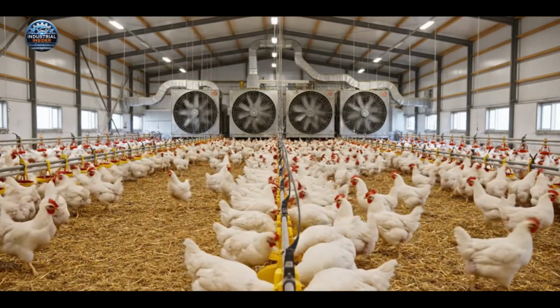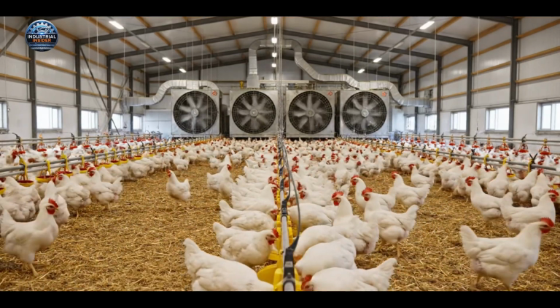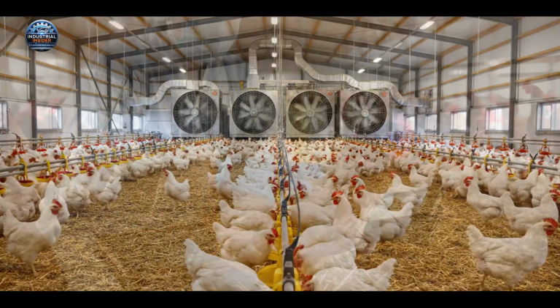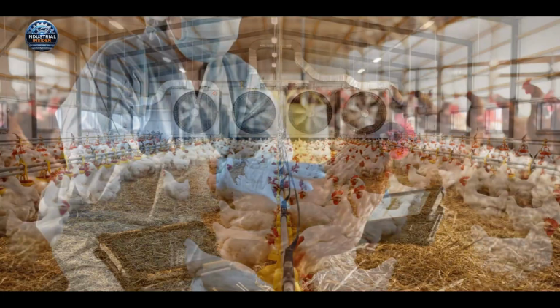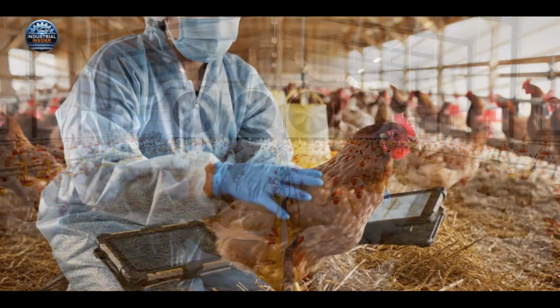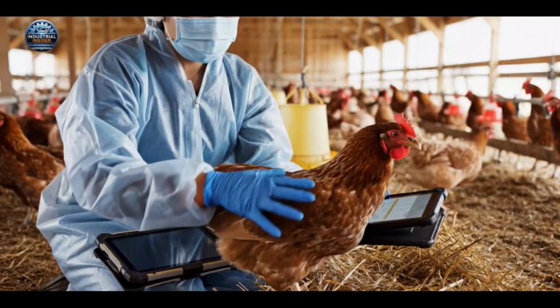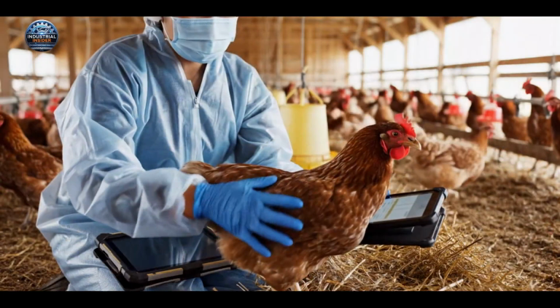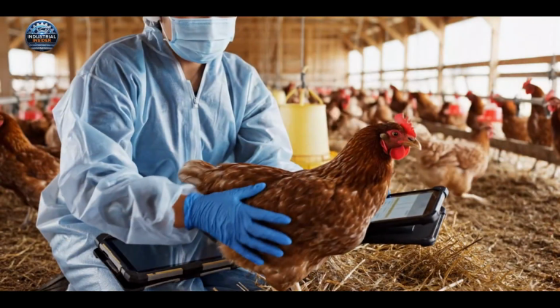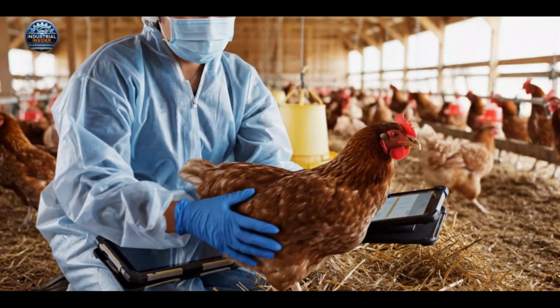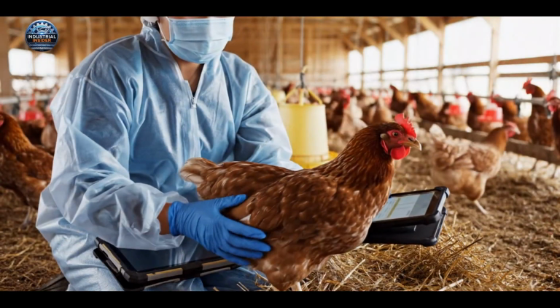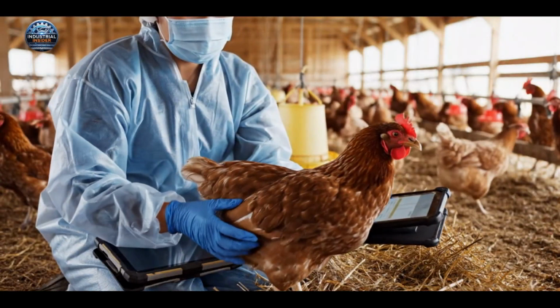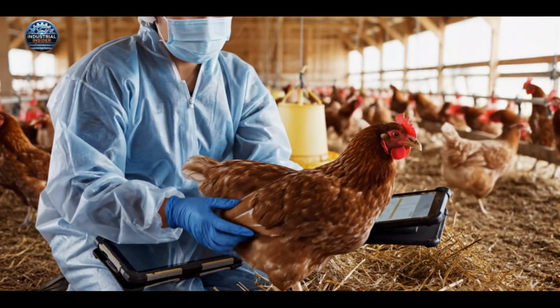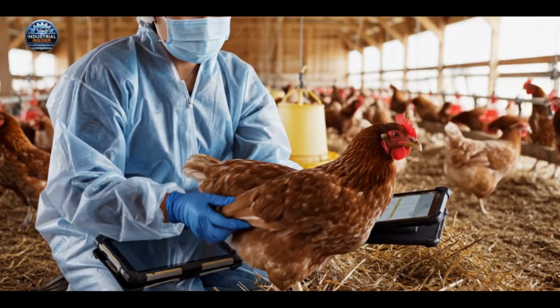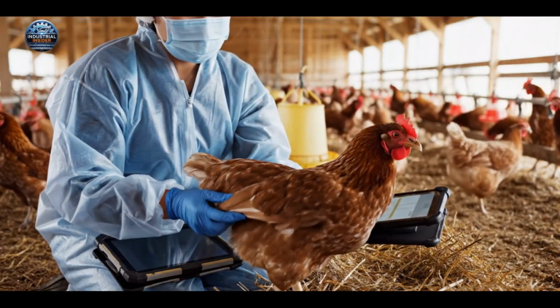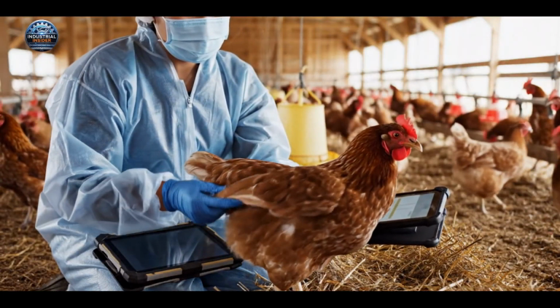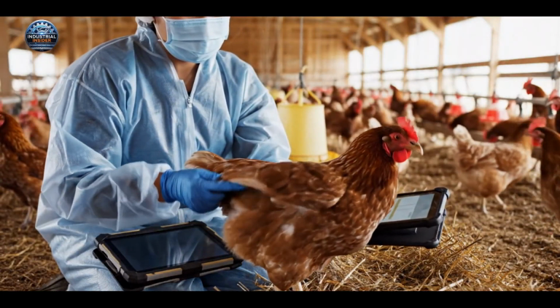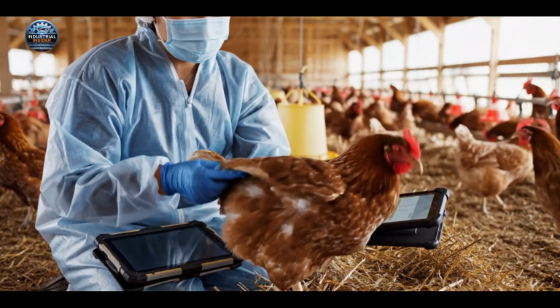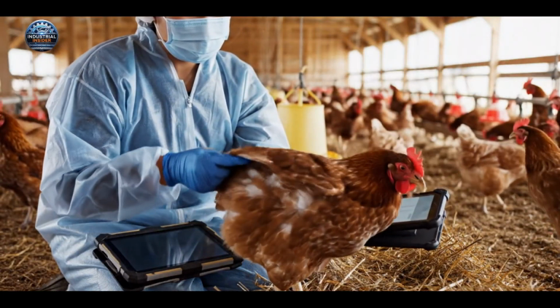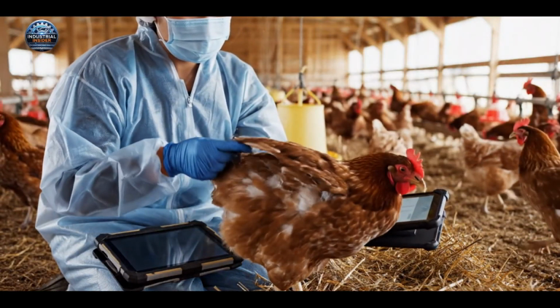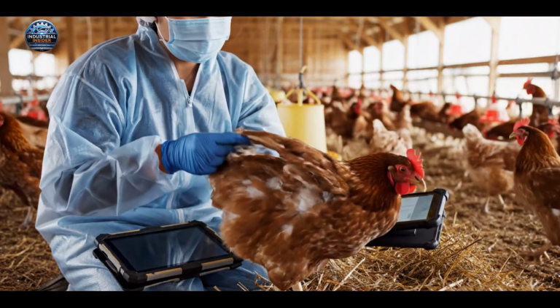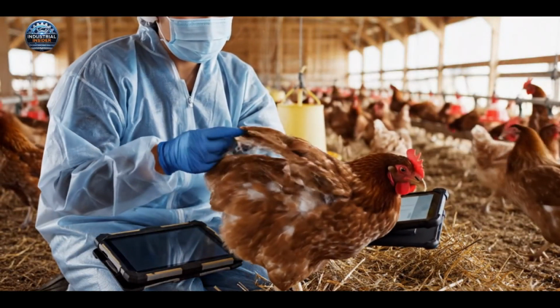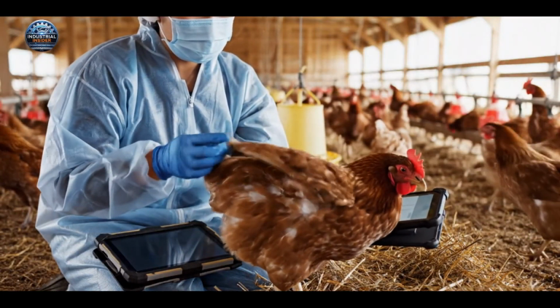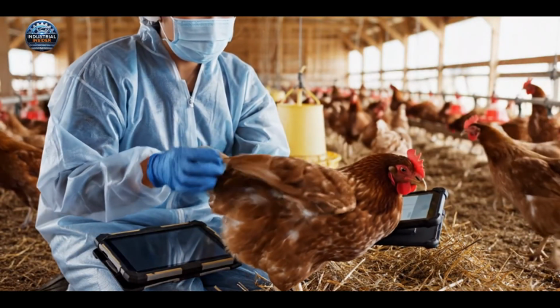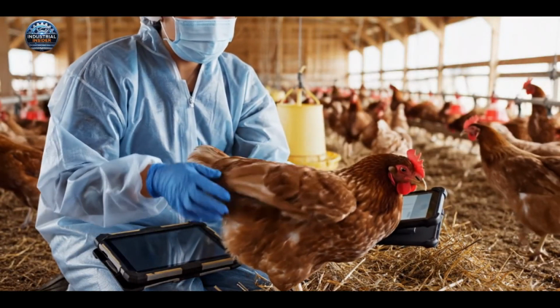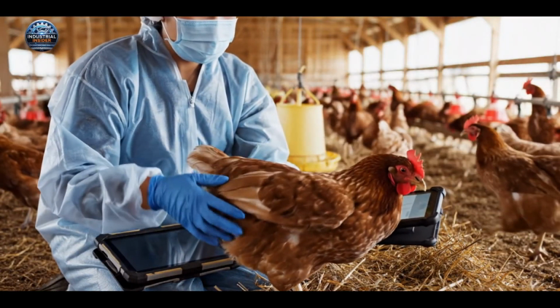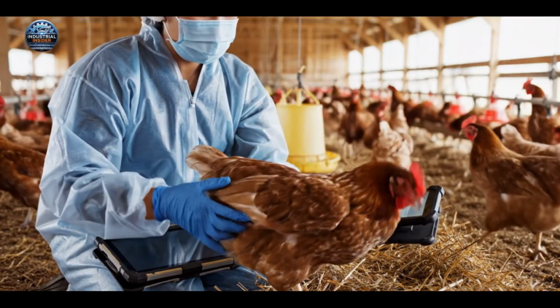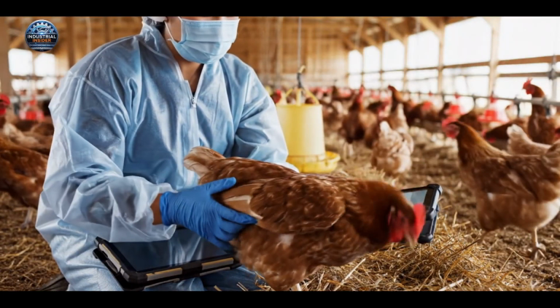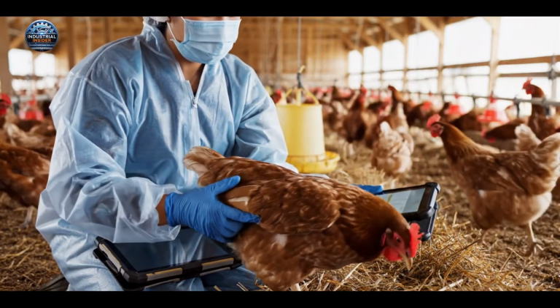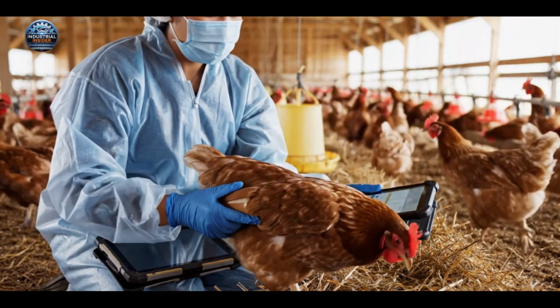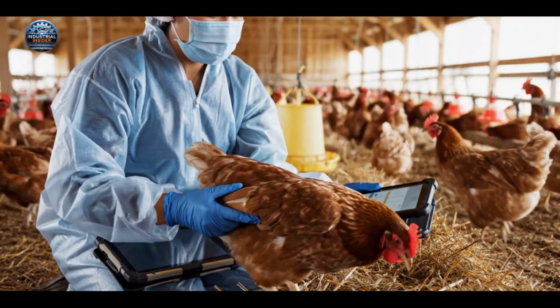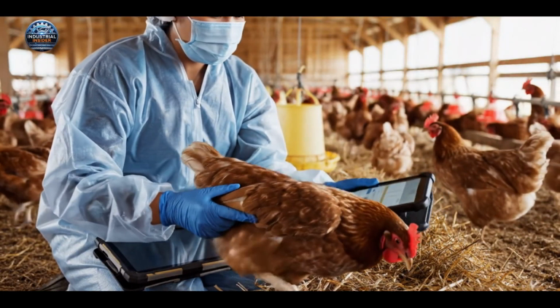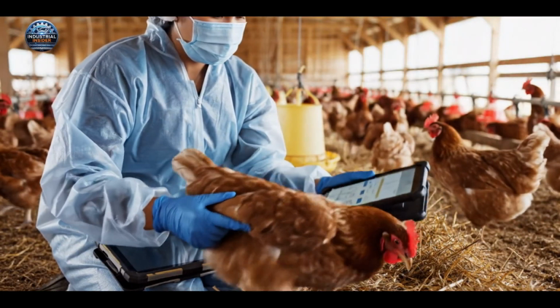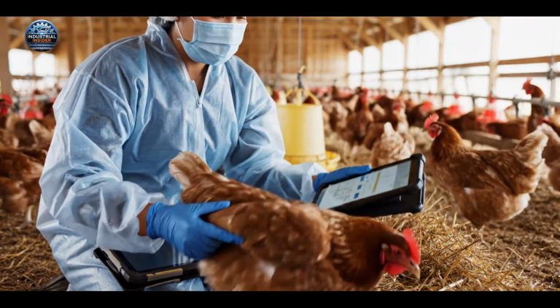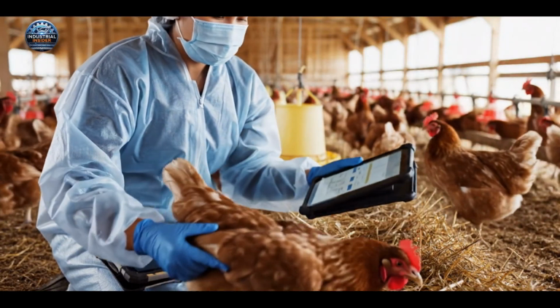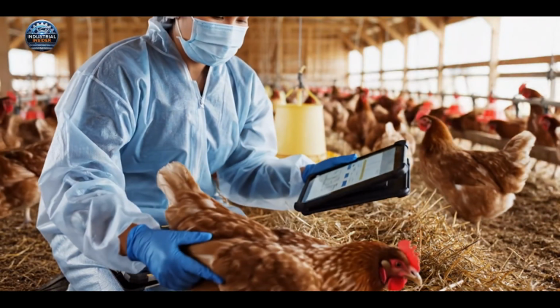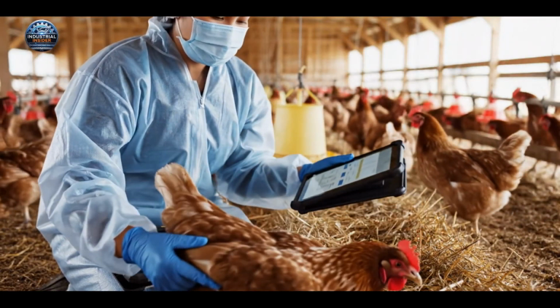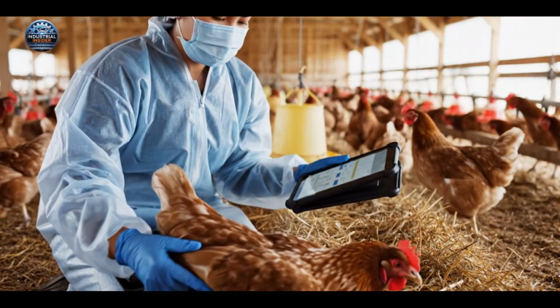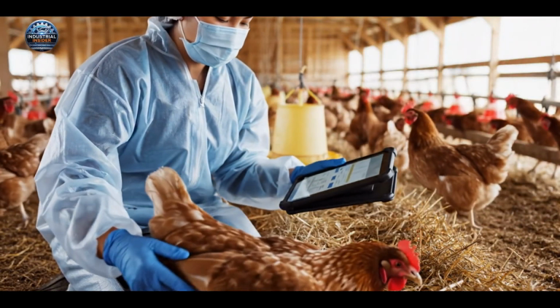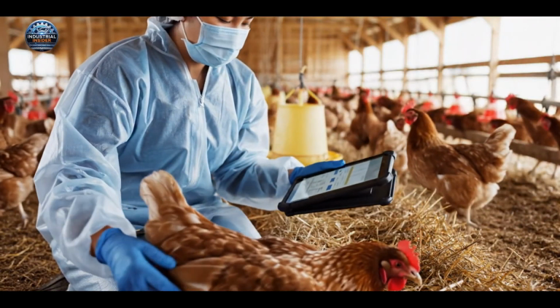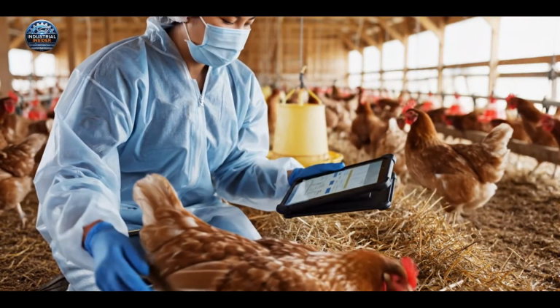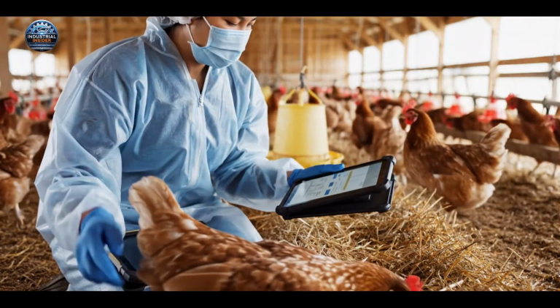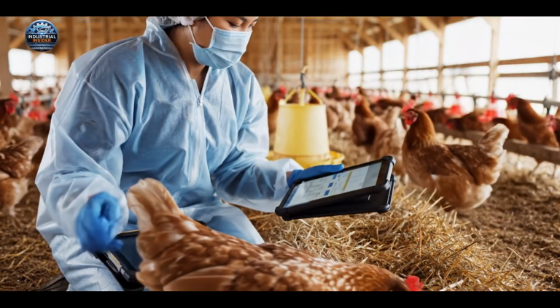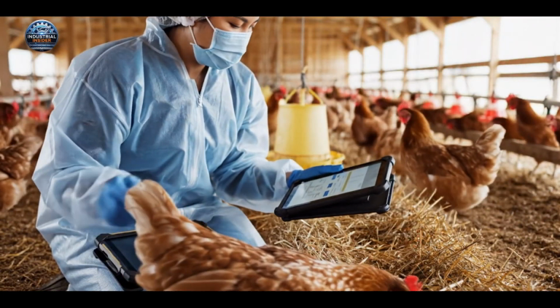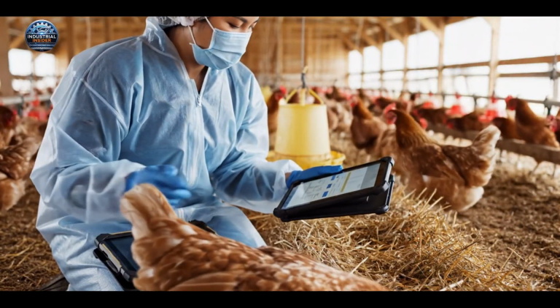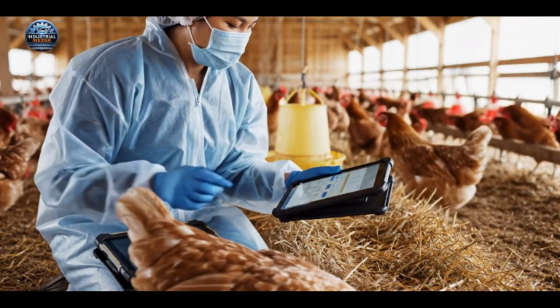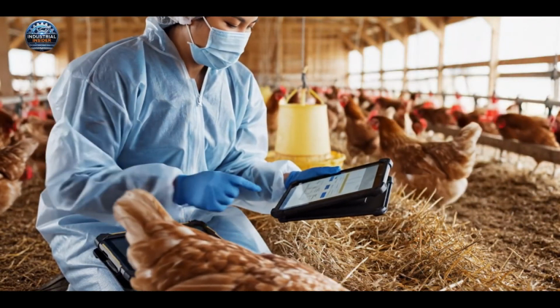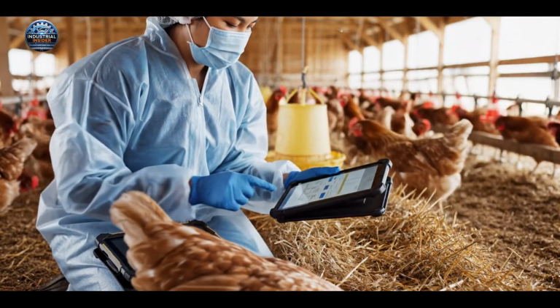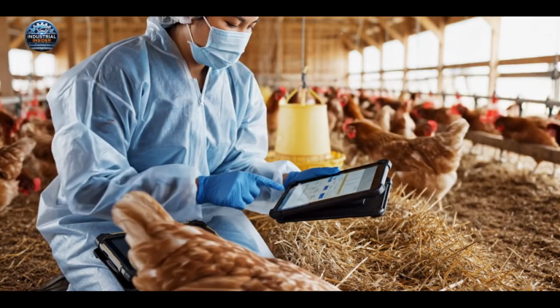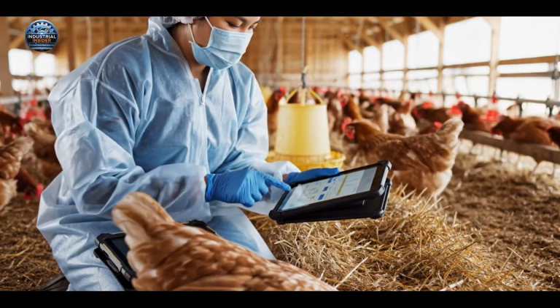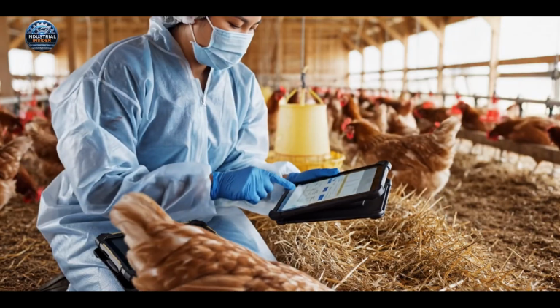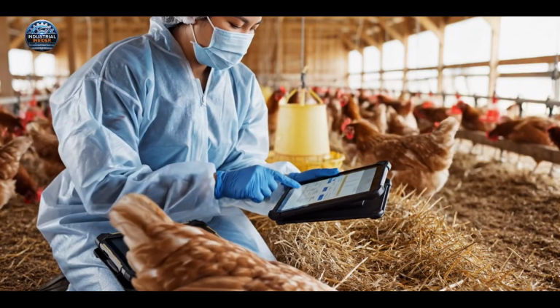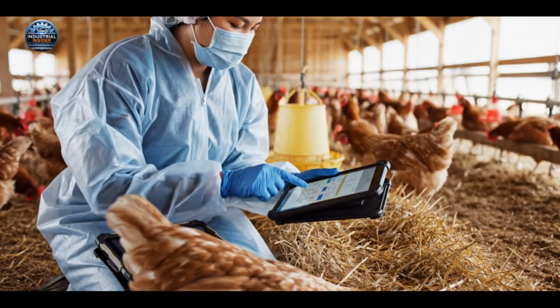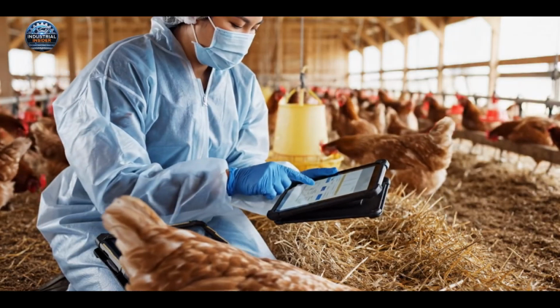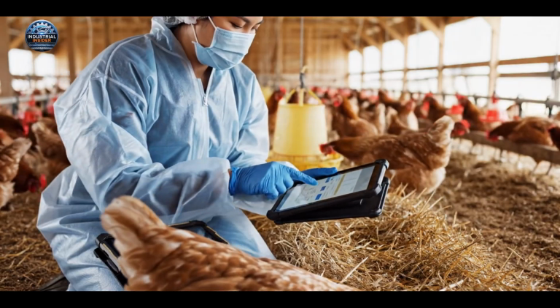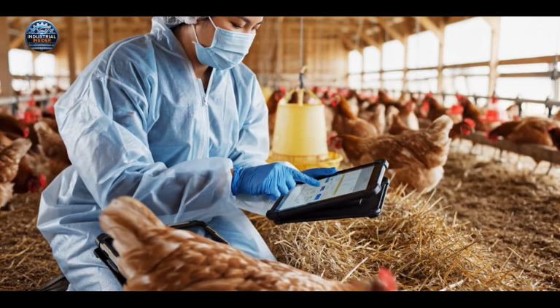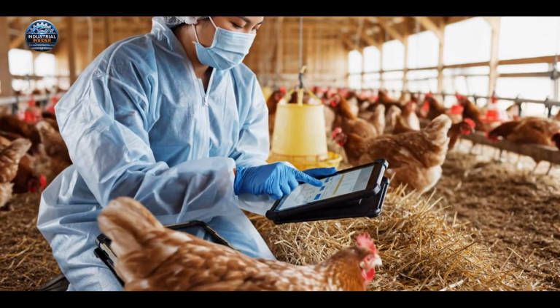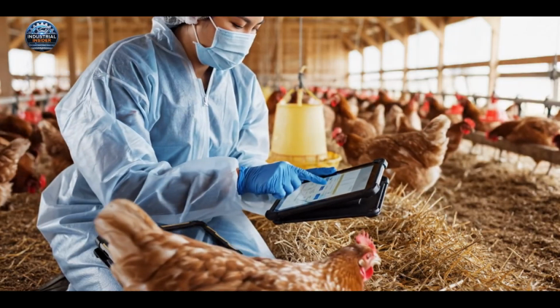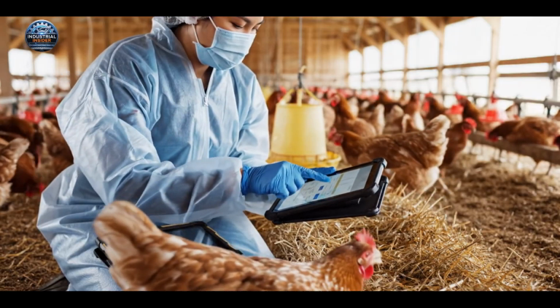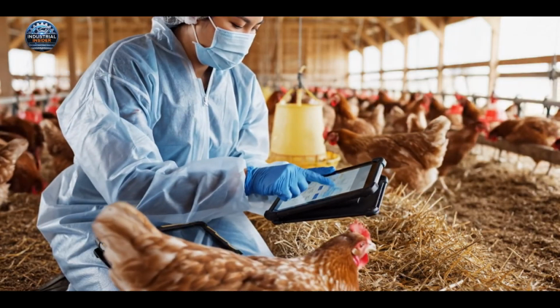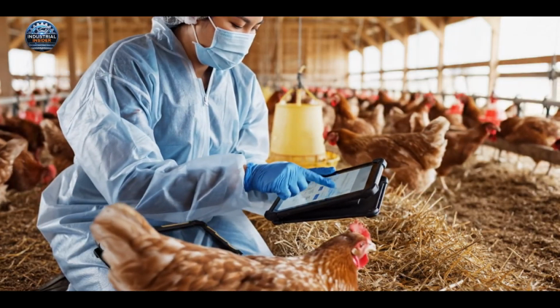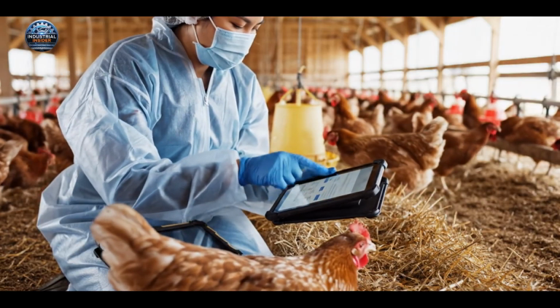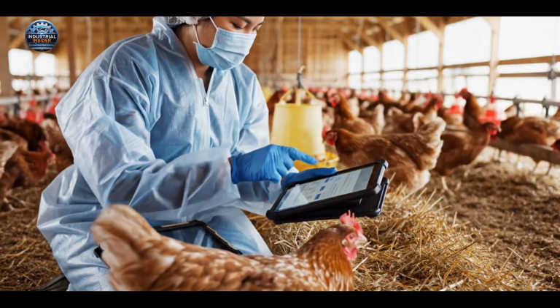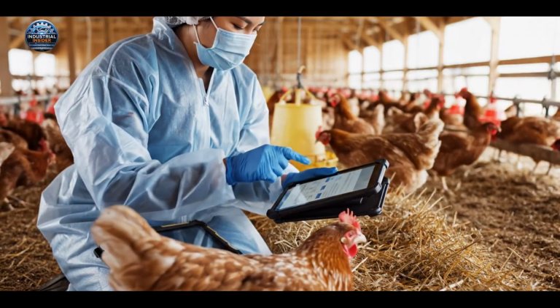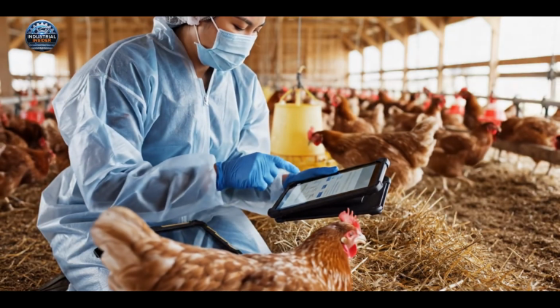We check for signs of illness and confirm vaccination status, logging all data immediately to maintain the health of the entire flock.